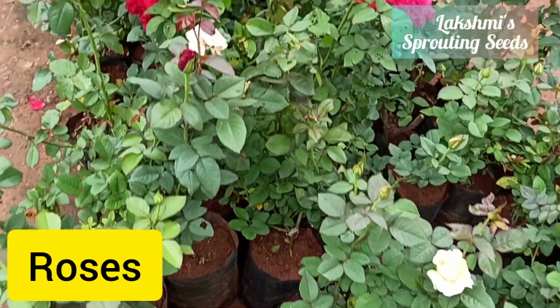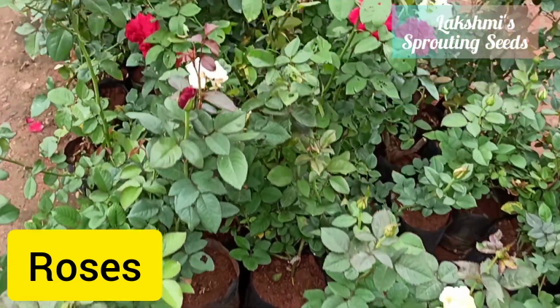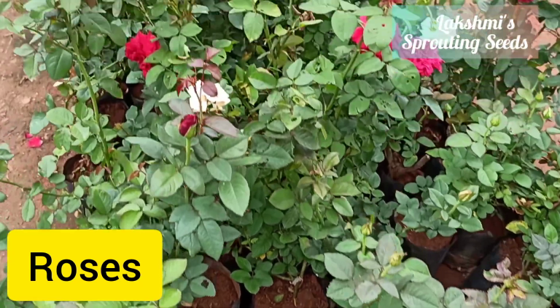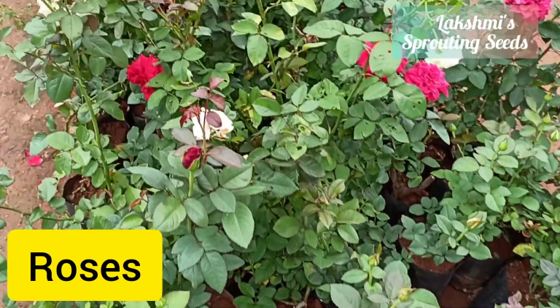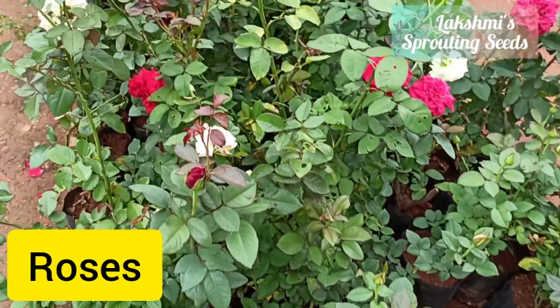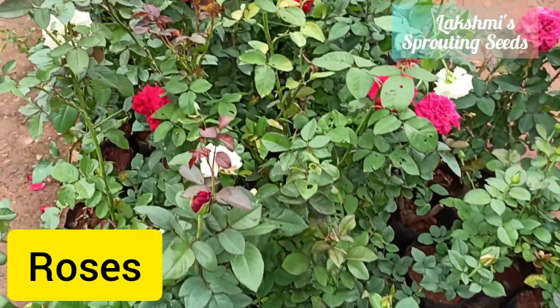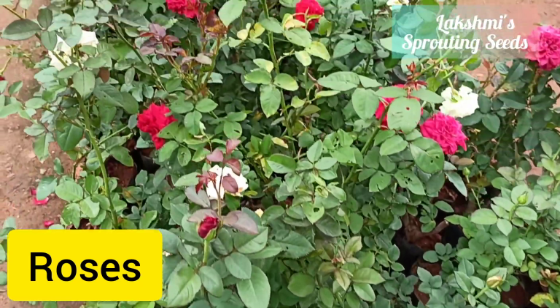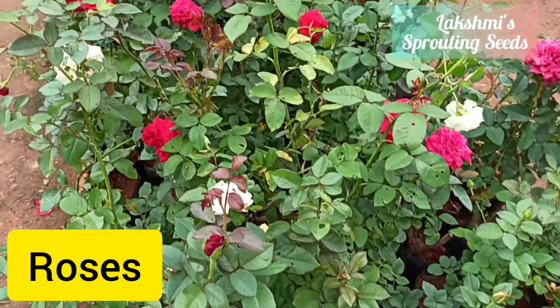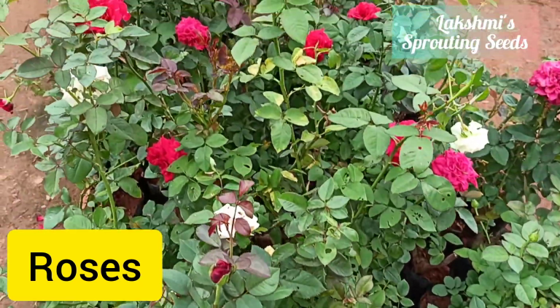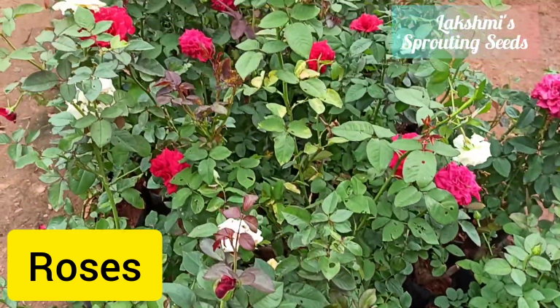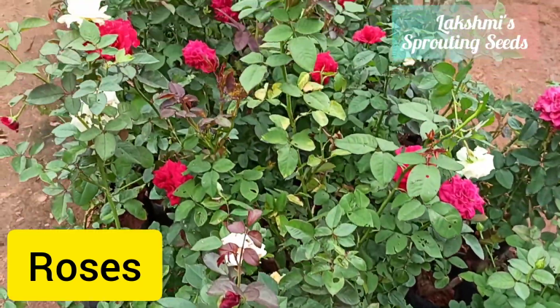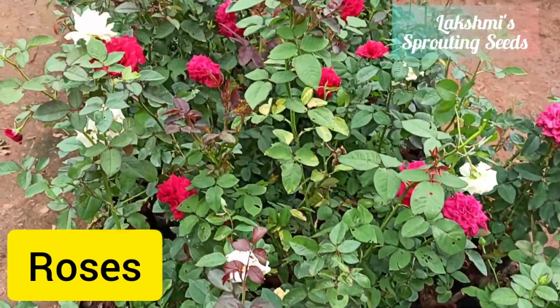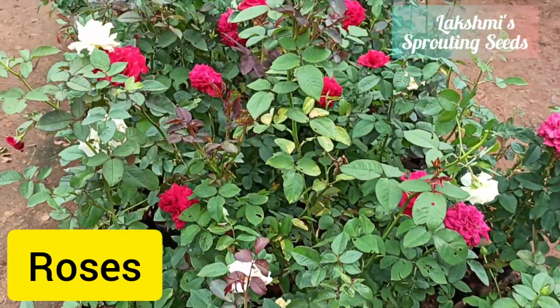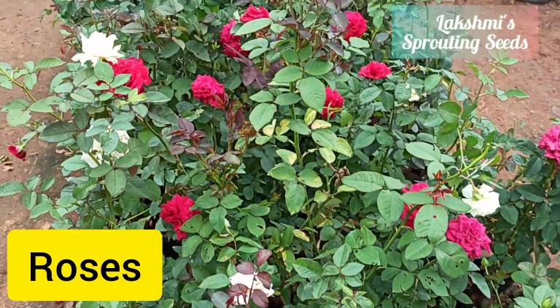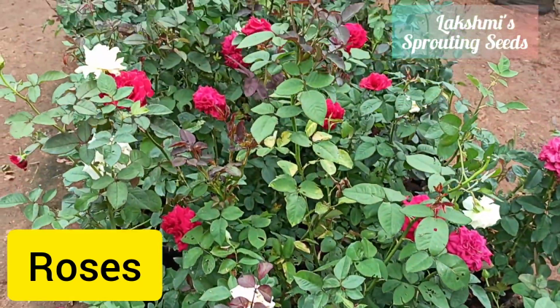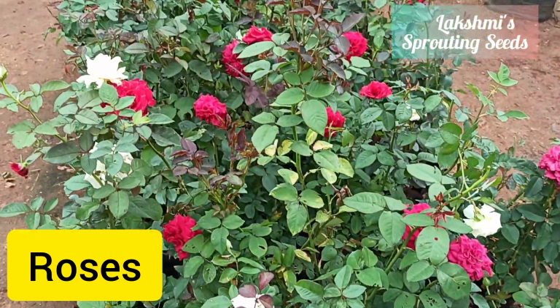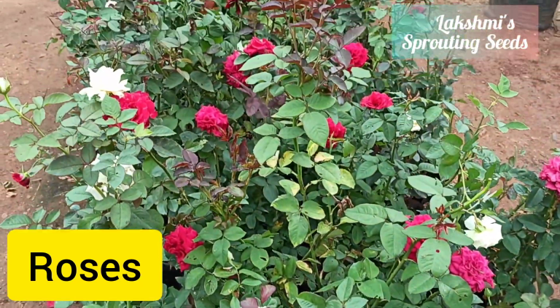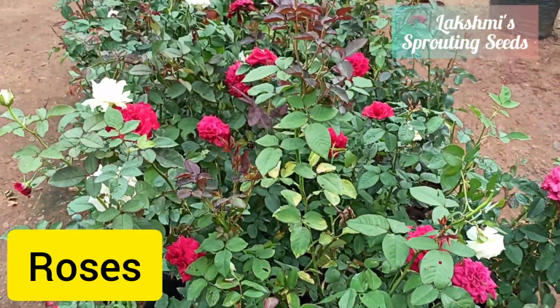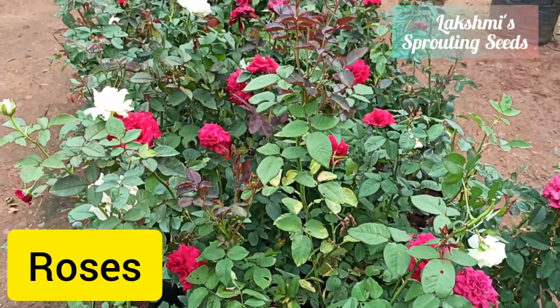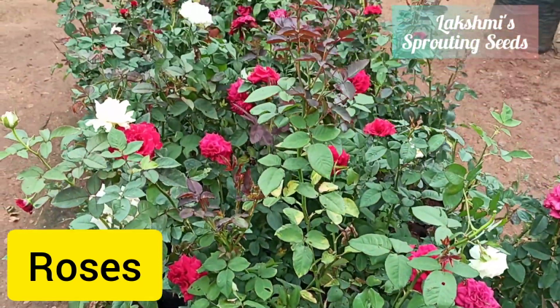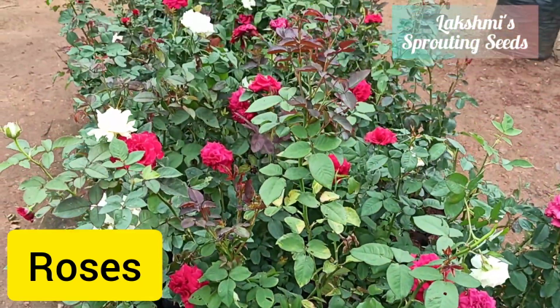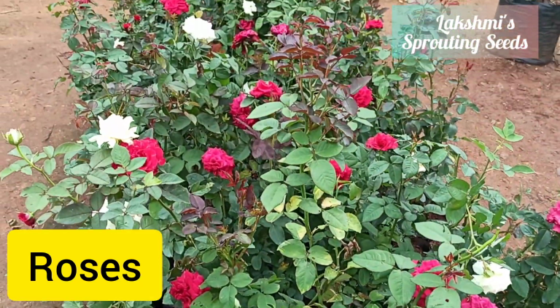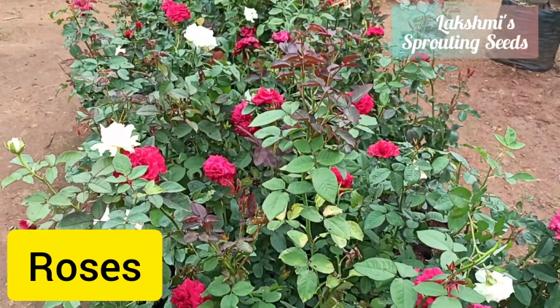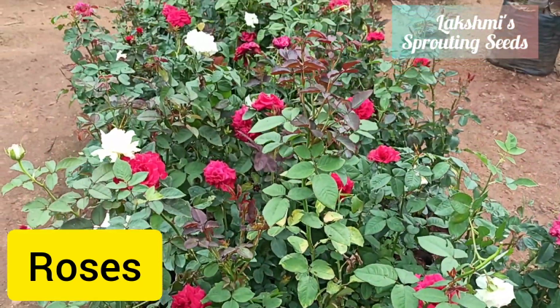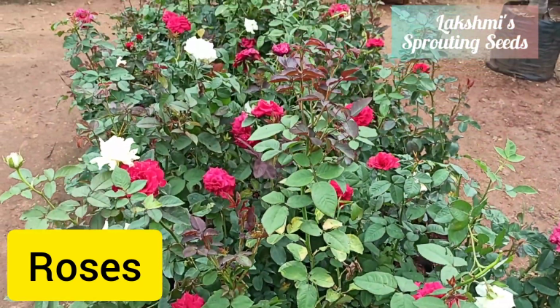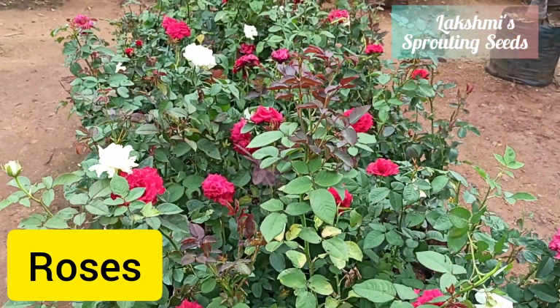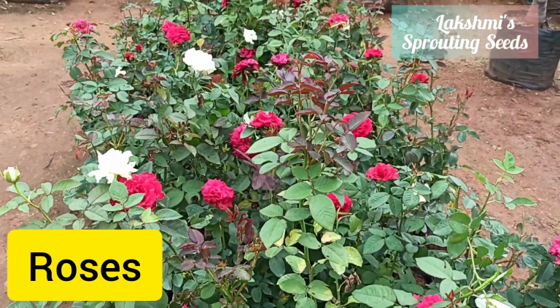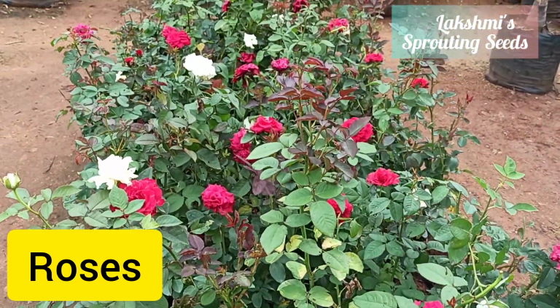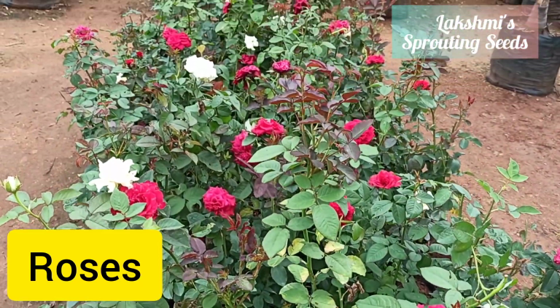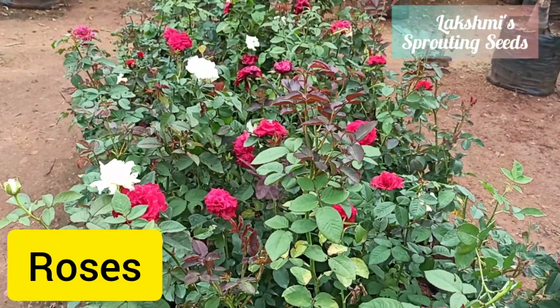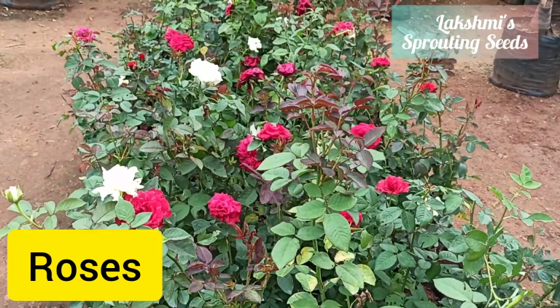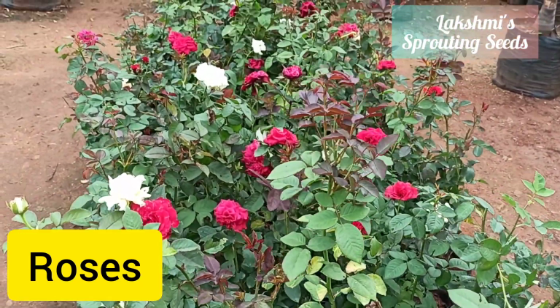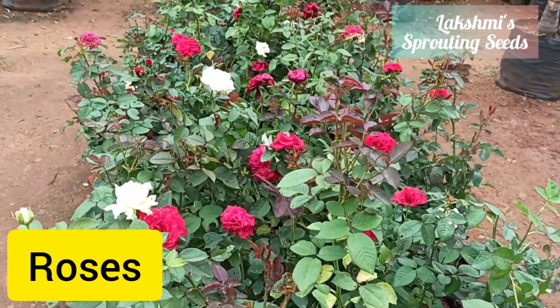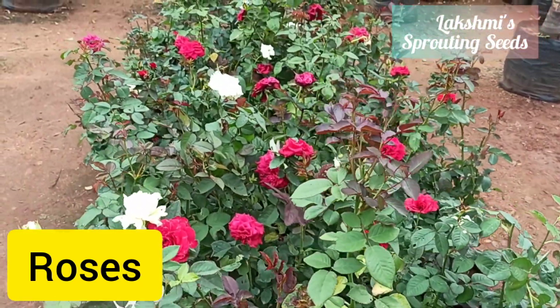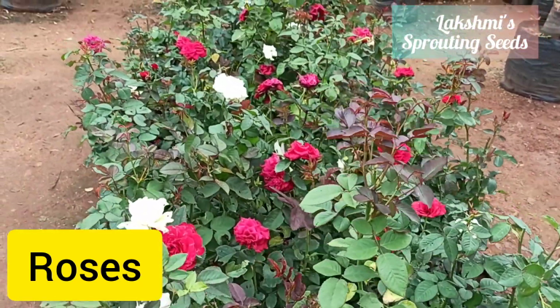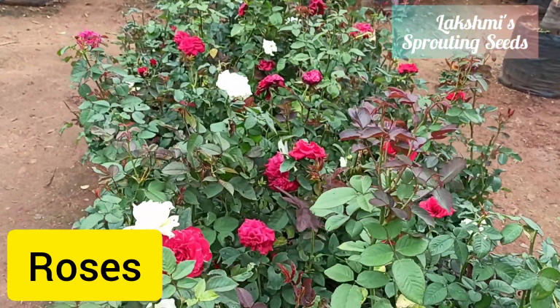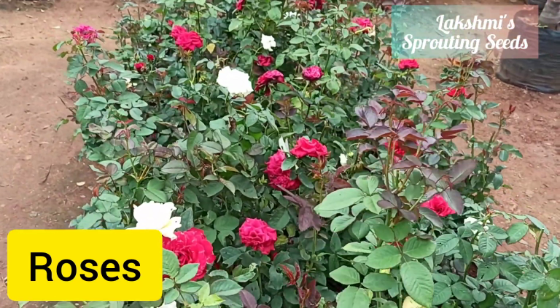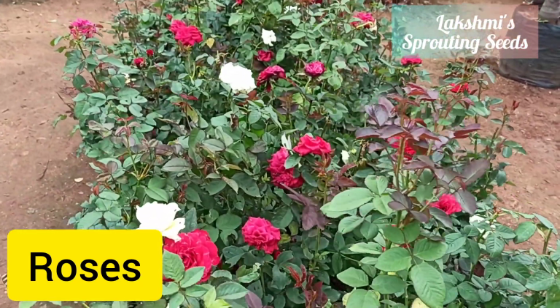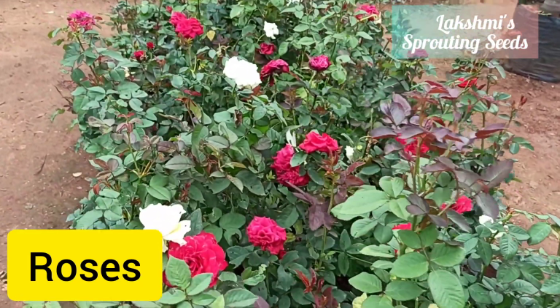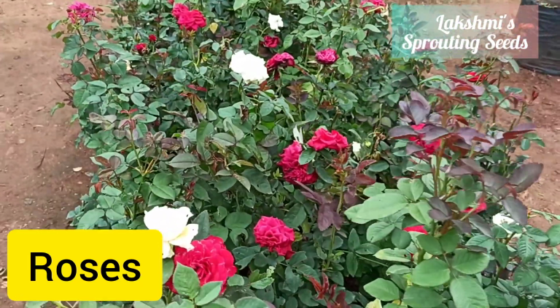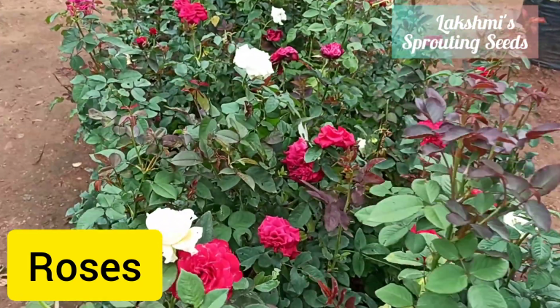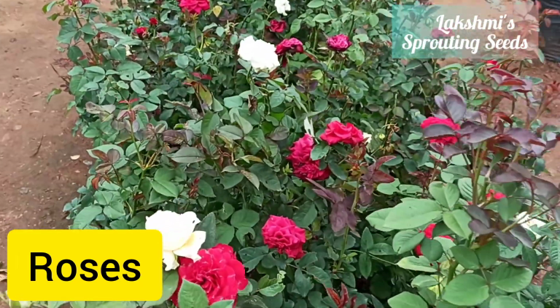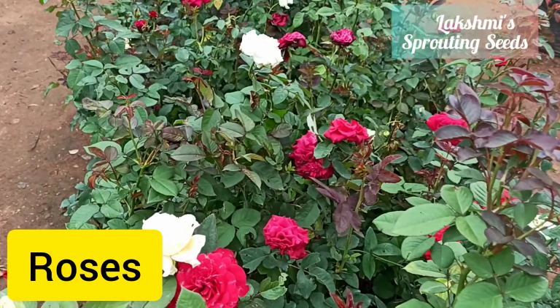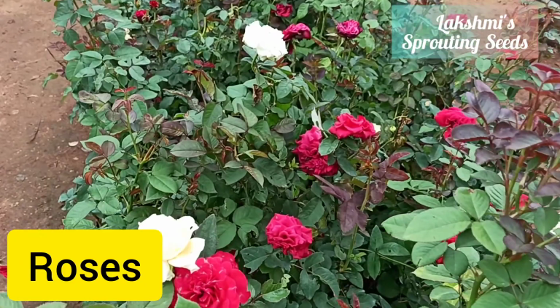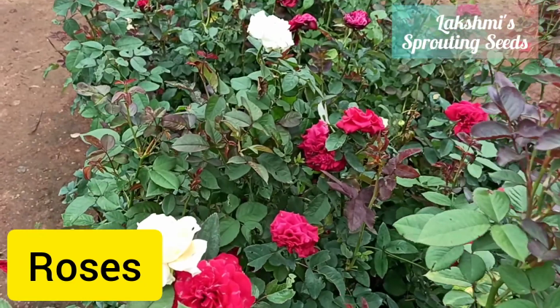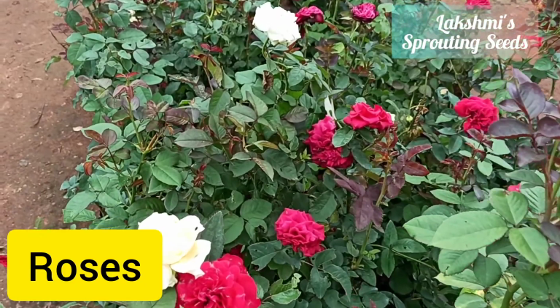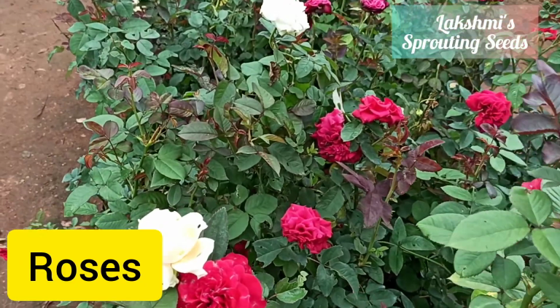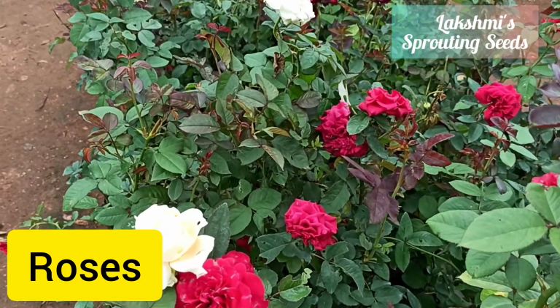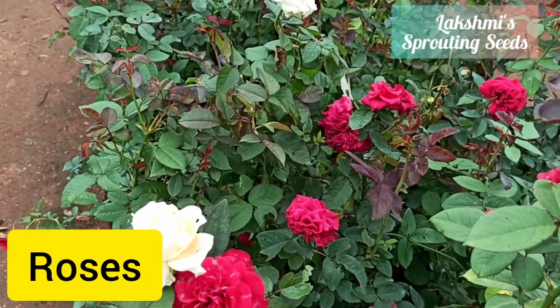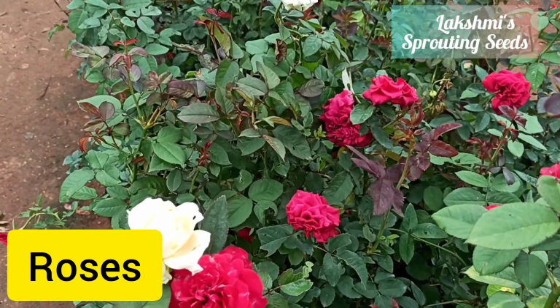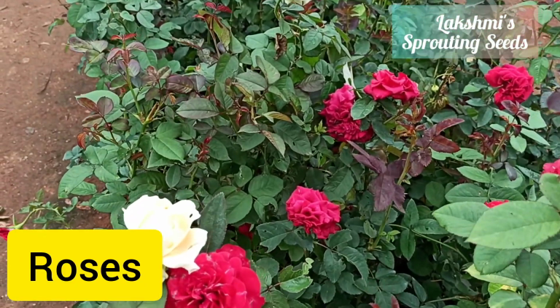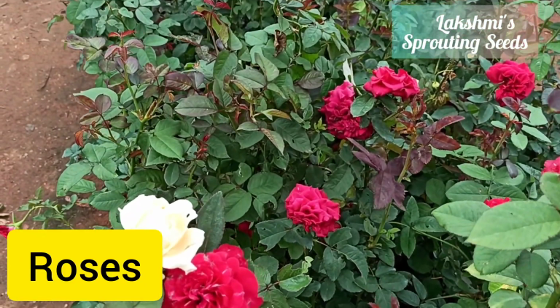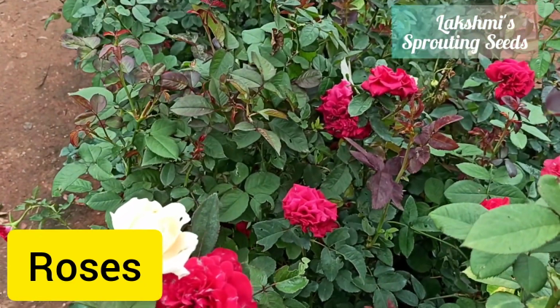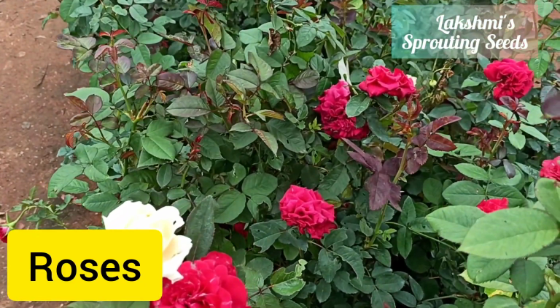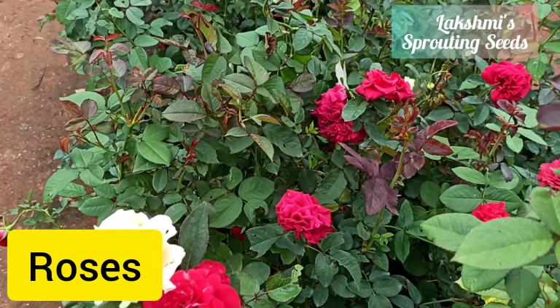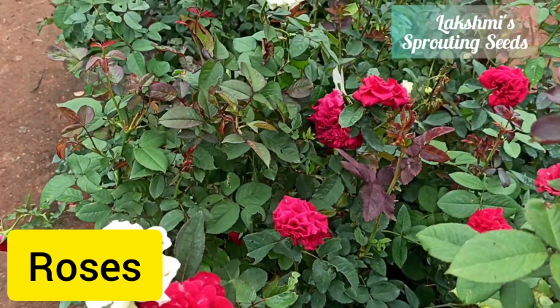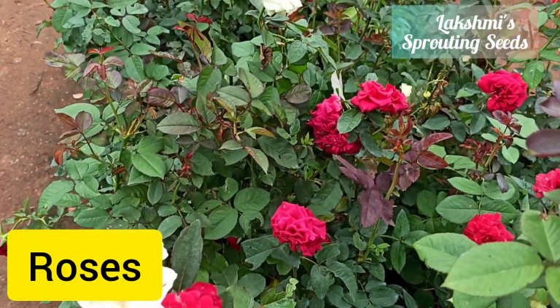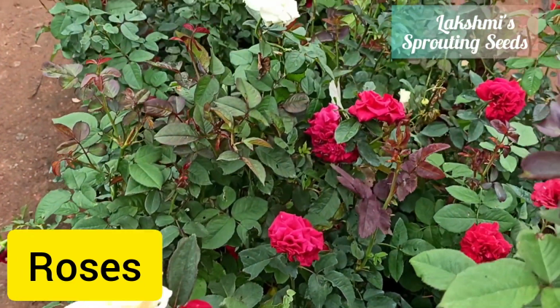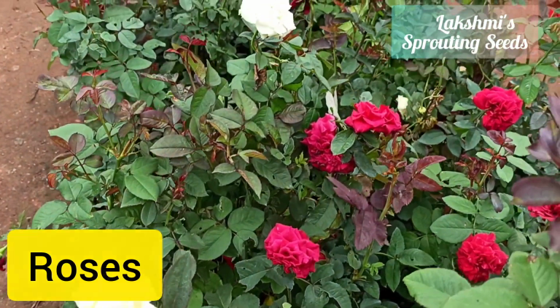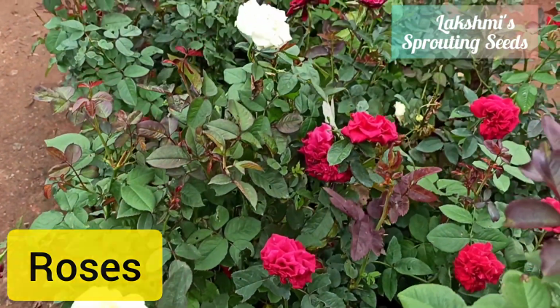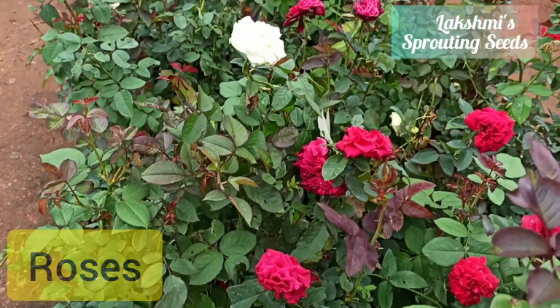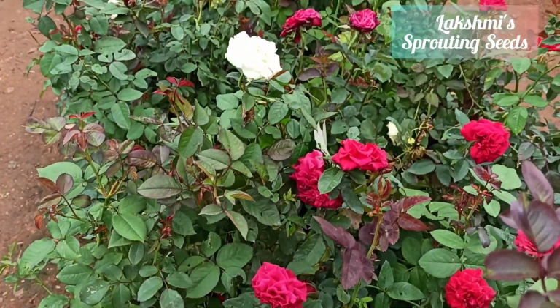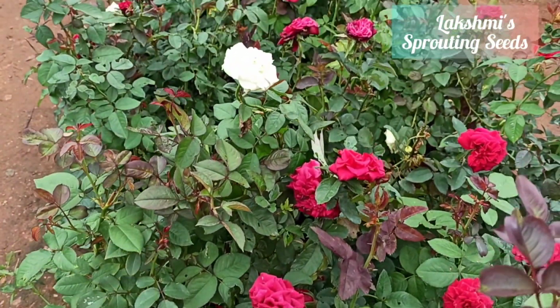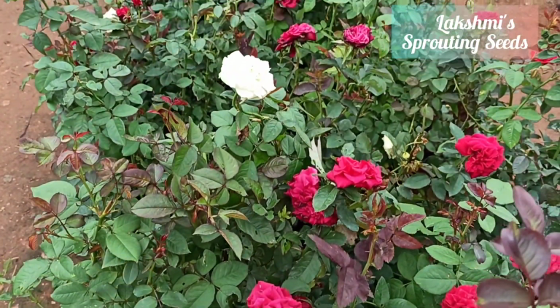I tried to search for the desi pink rose, also known as gulkhand rose or president rose.